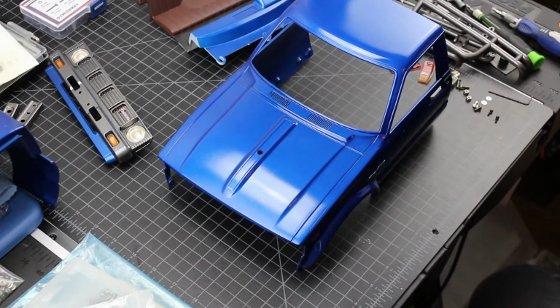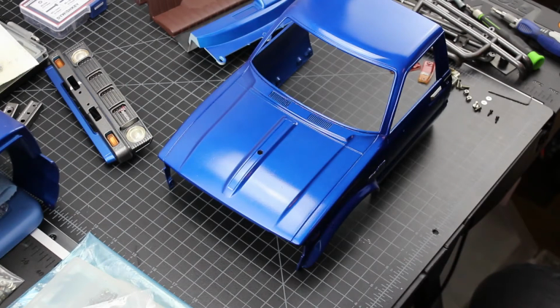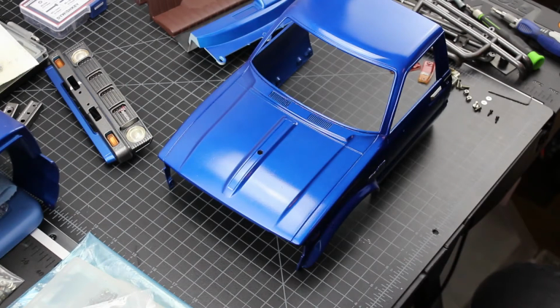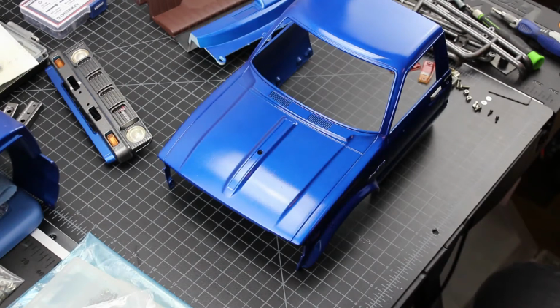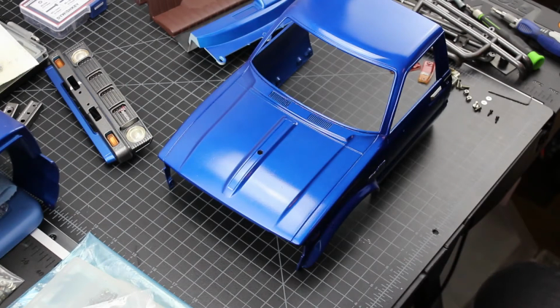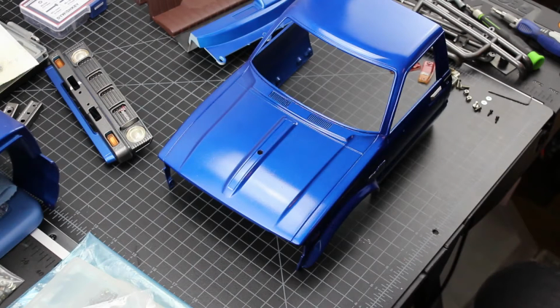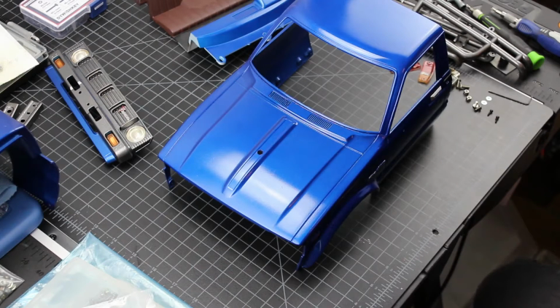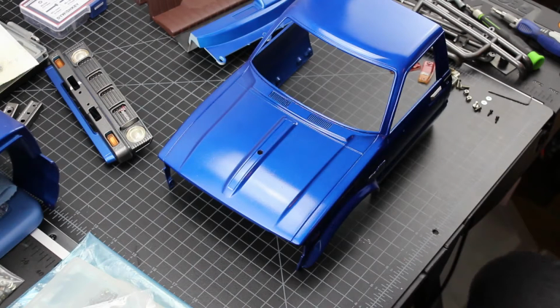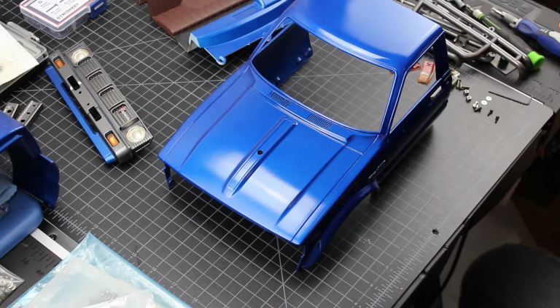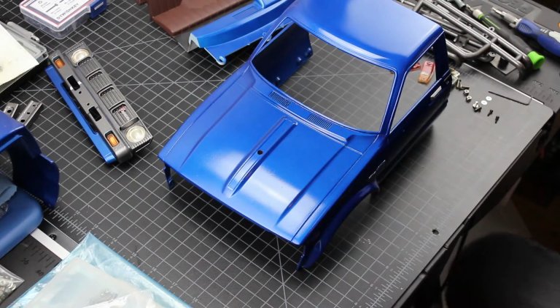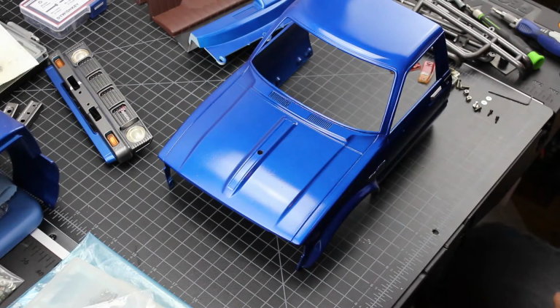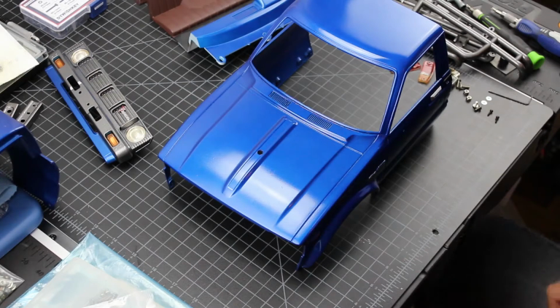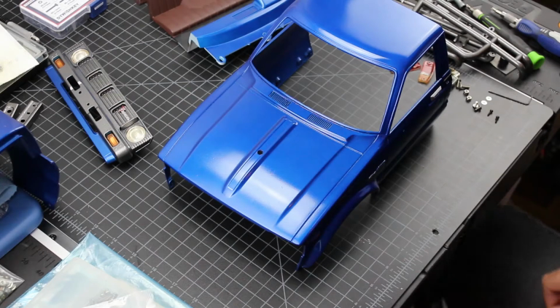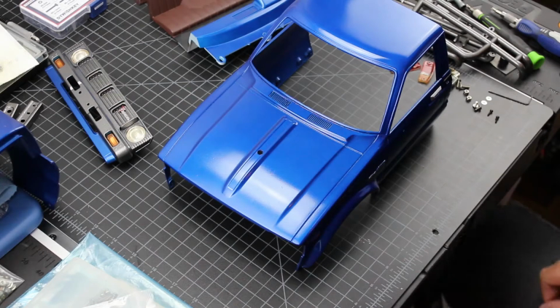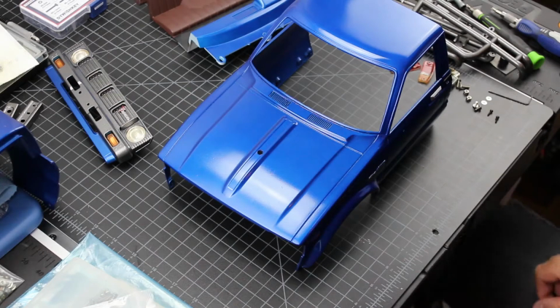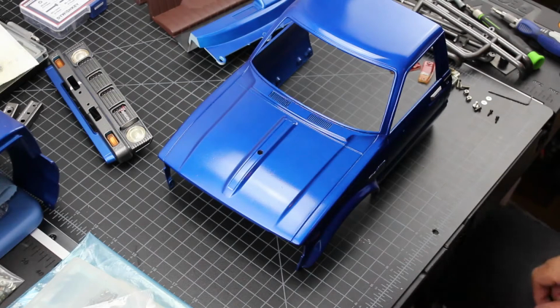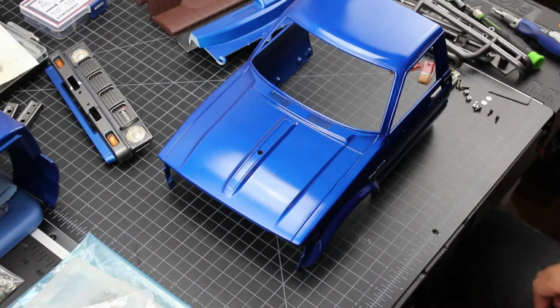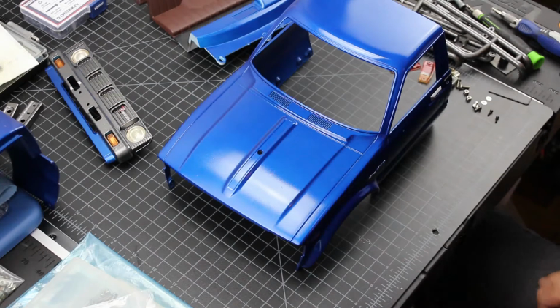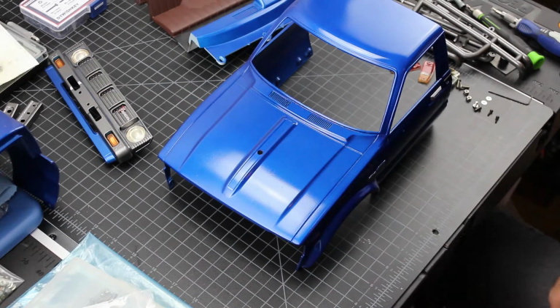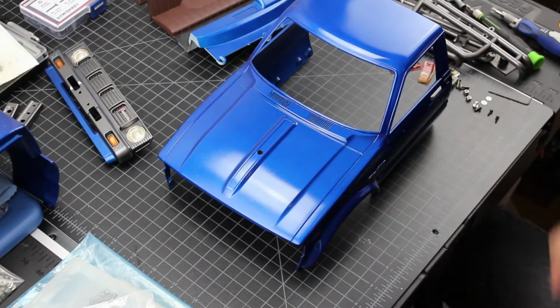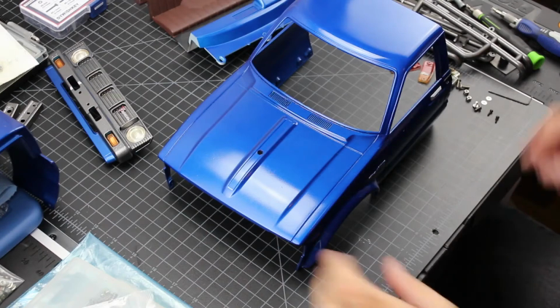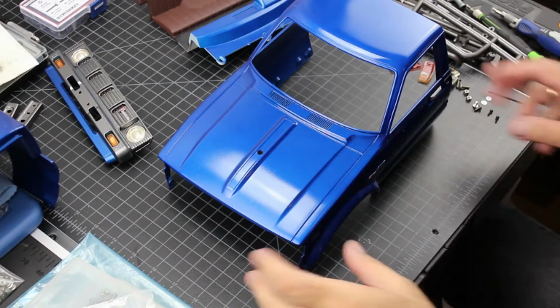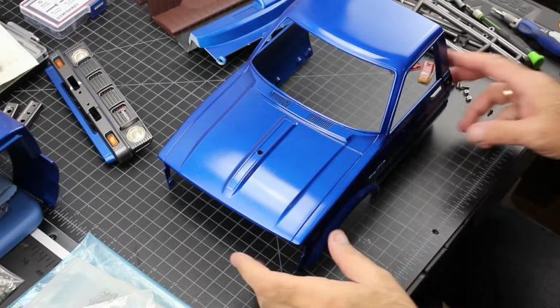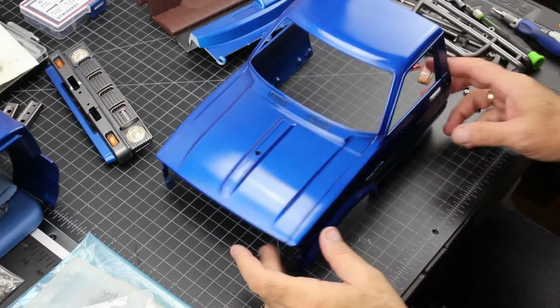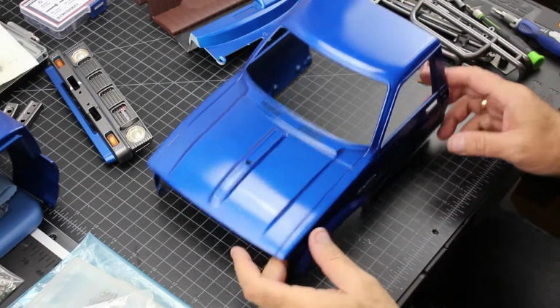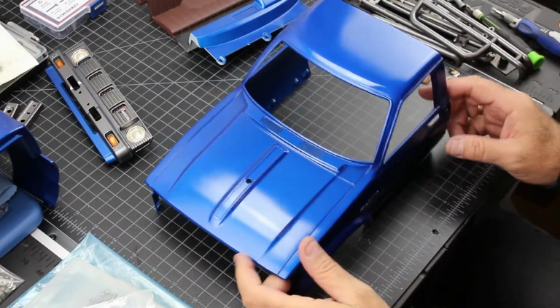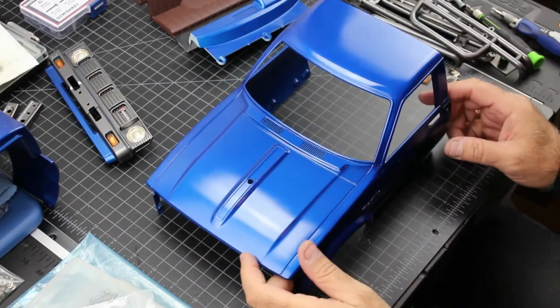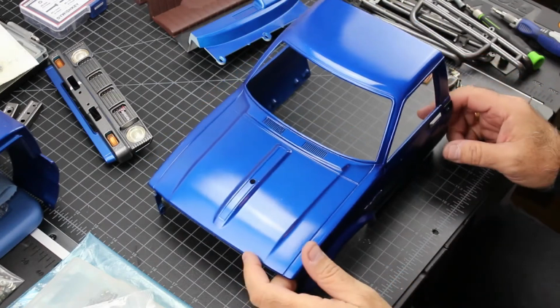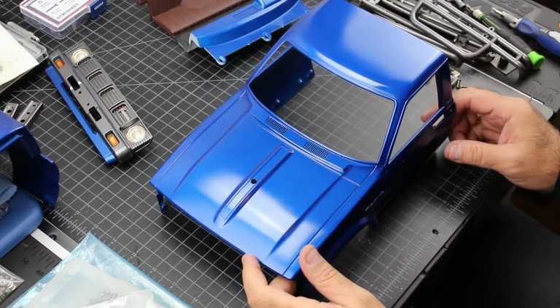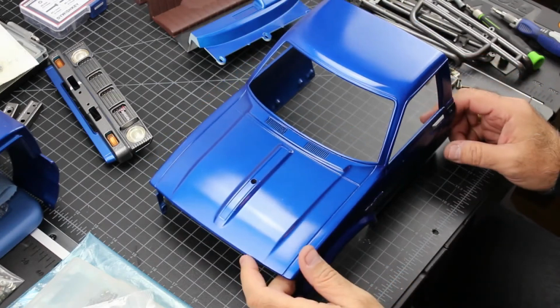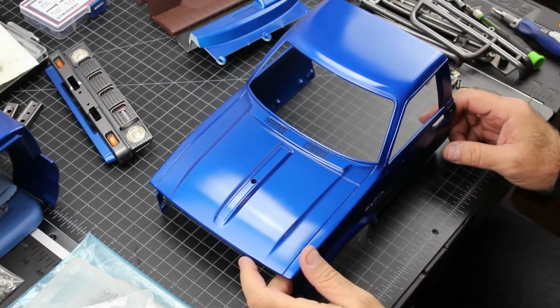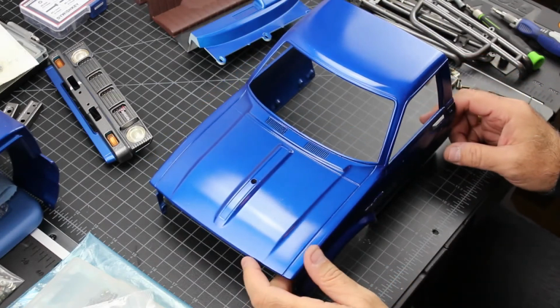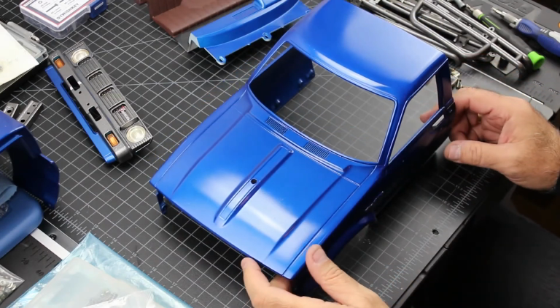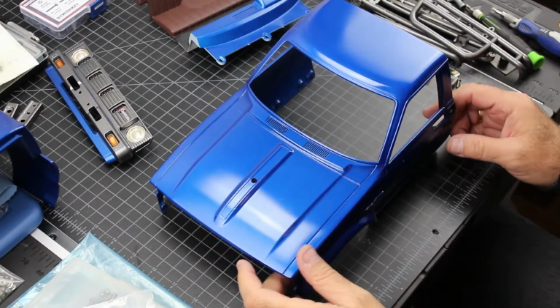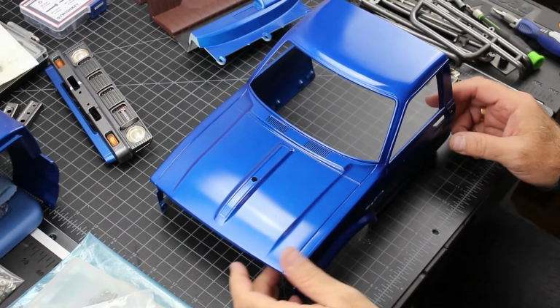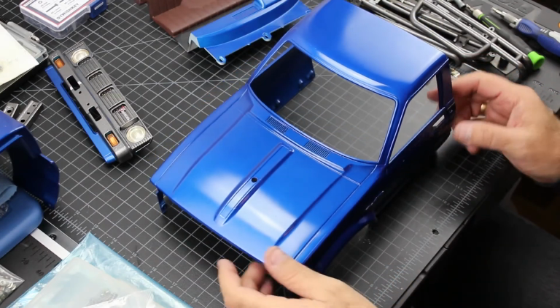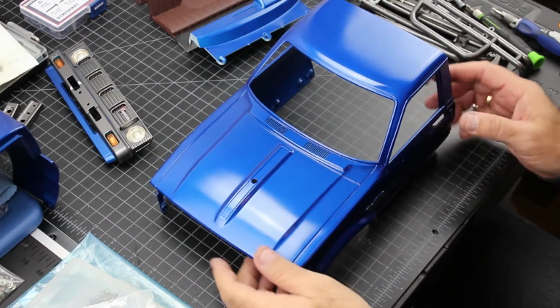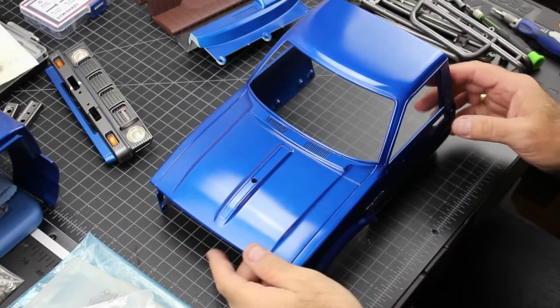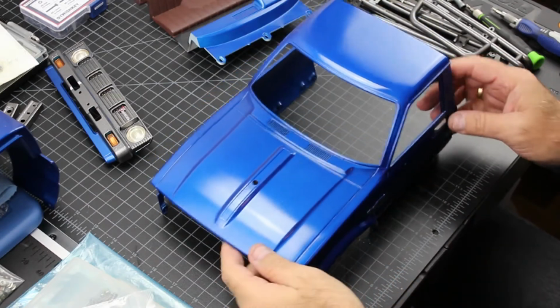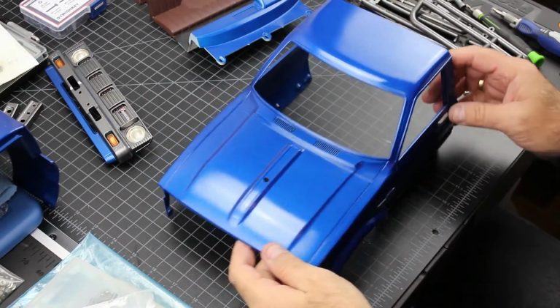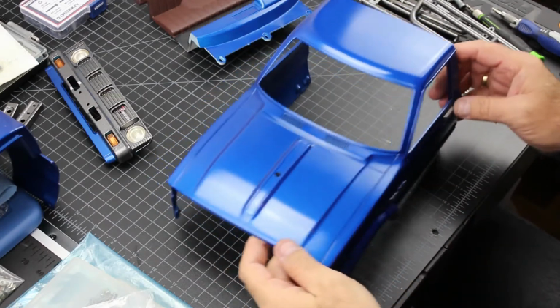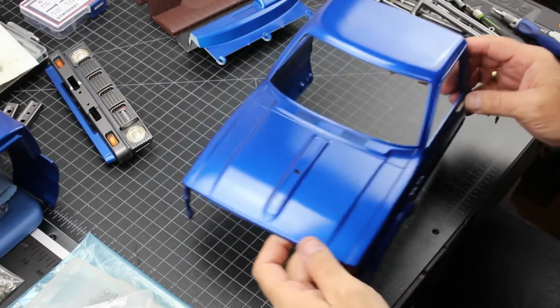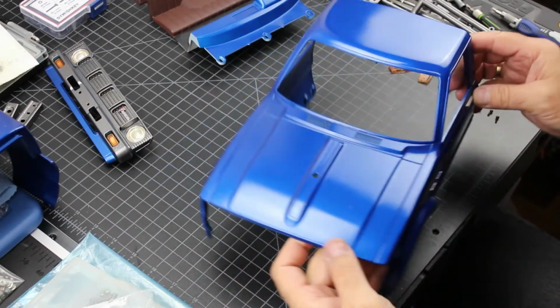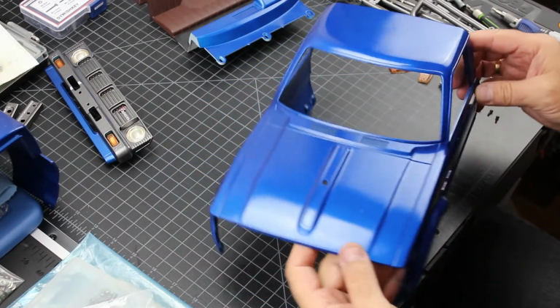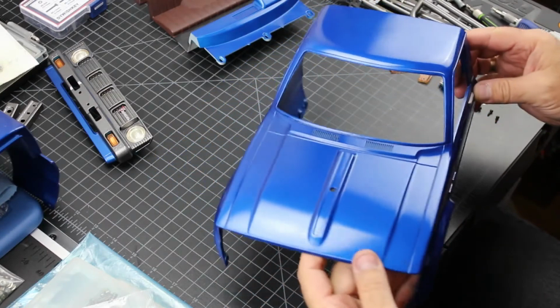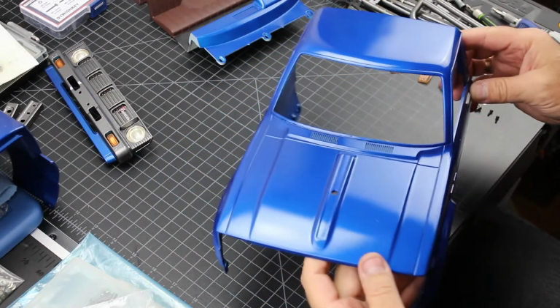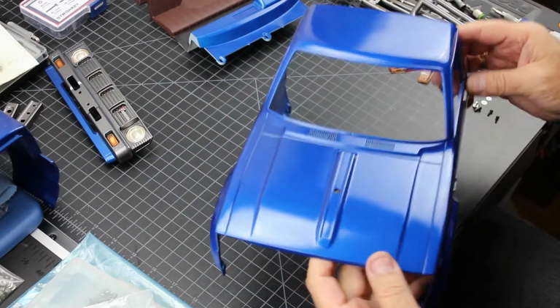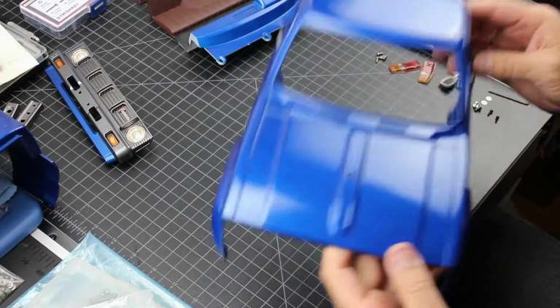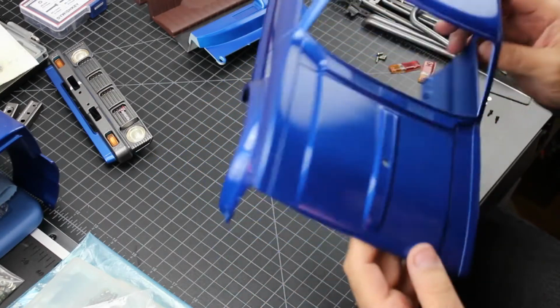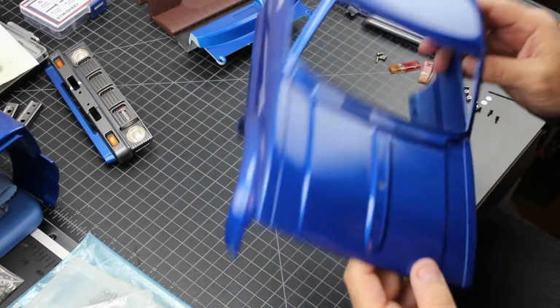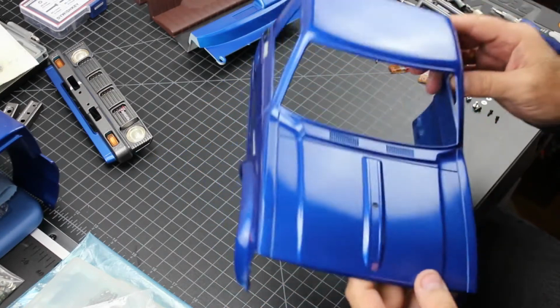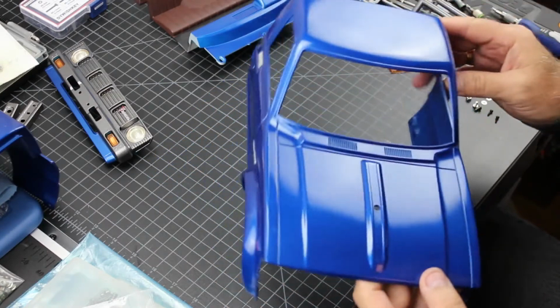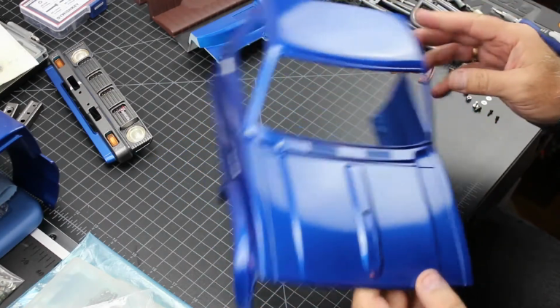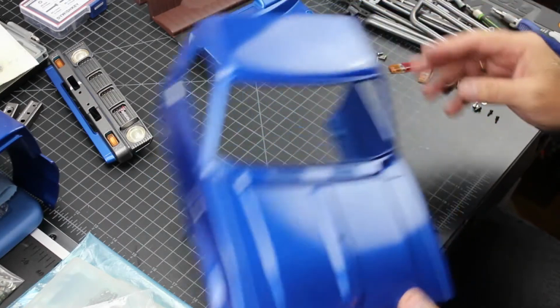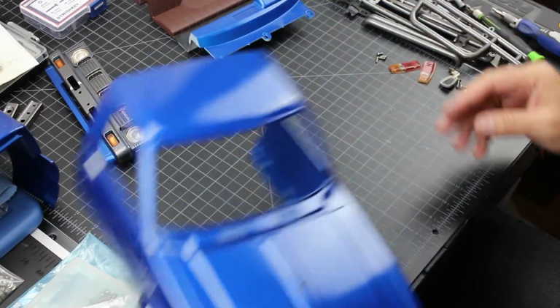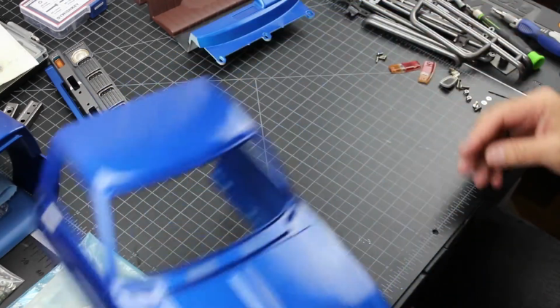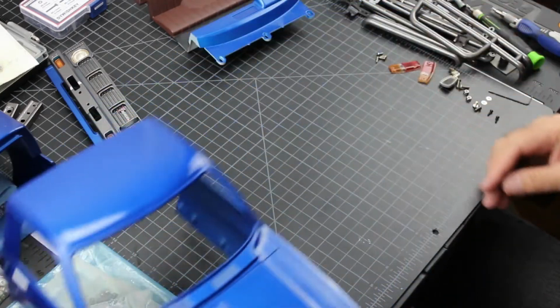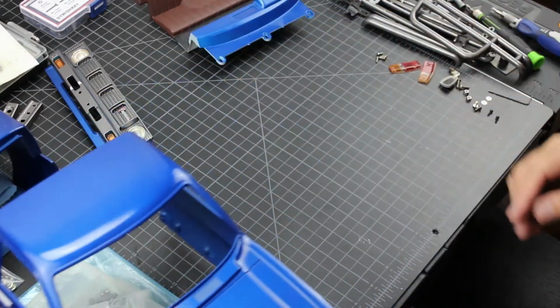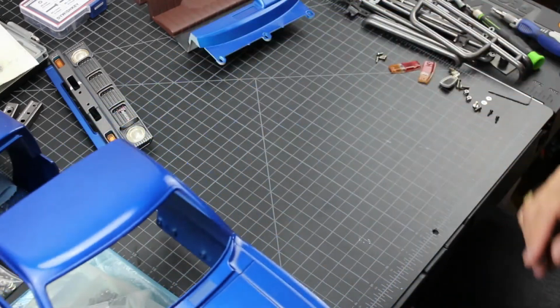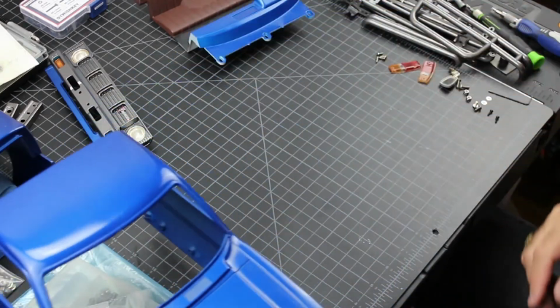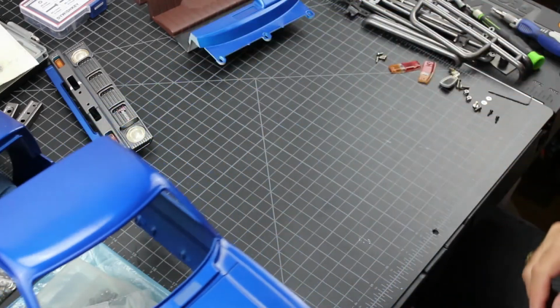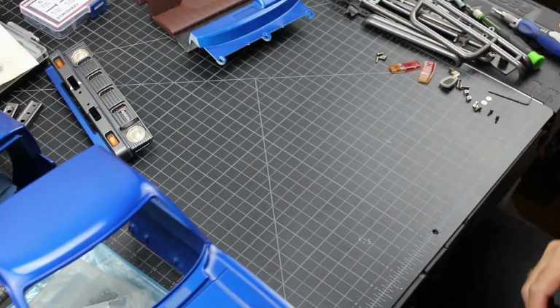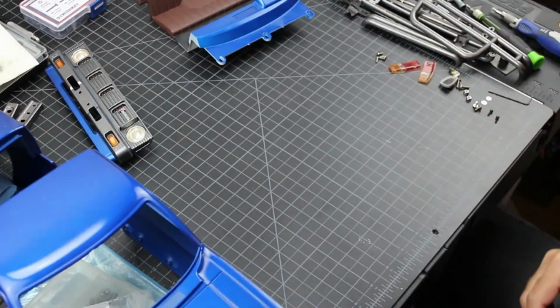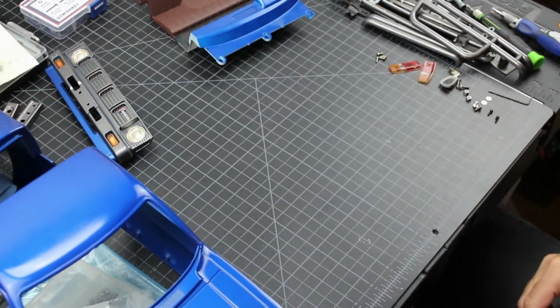Okay, so now that we've got some of the details painted, let's go ahead and start cleaning the interior together.